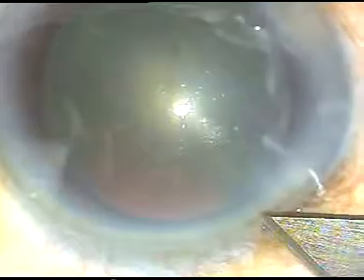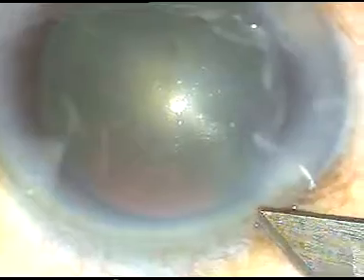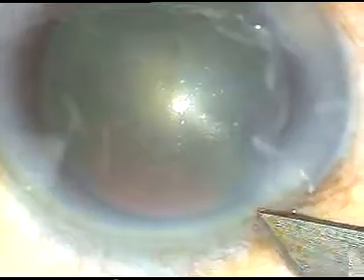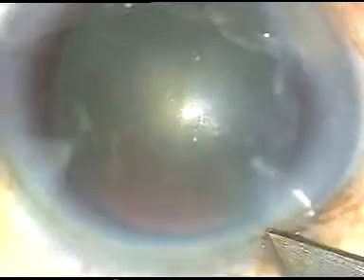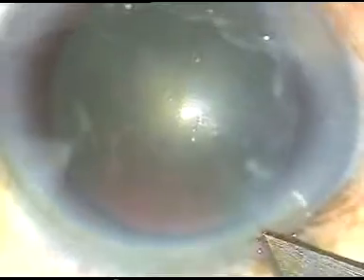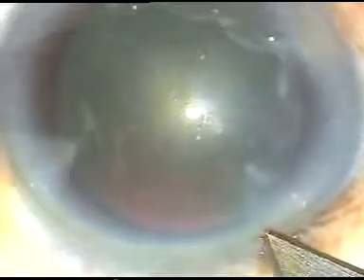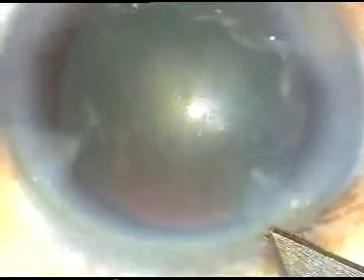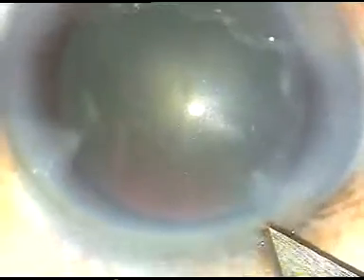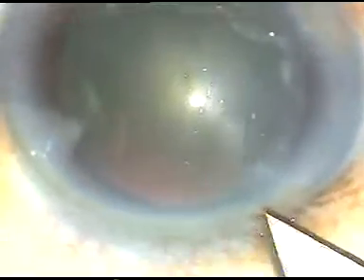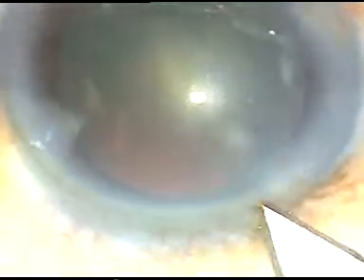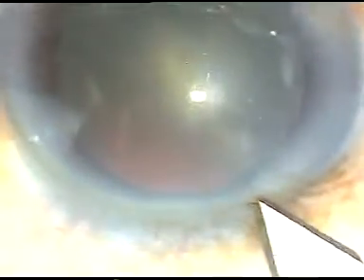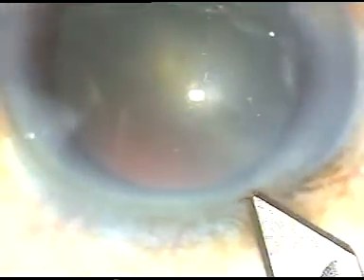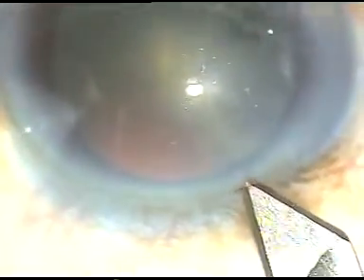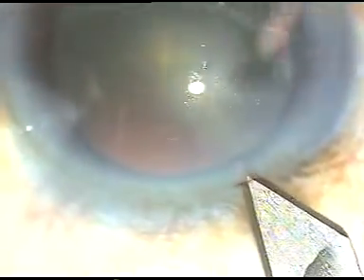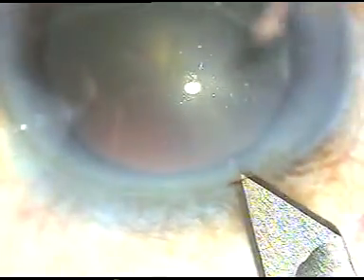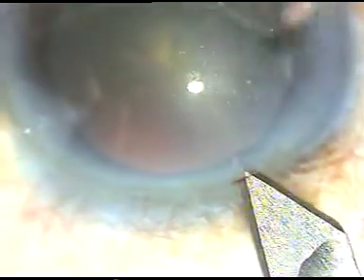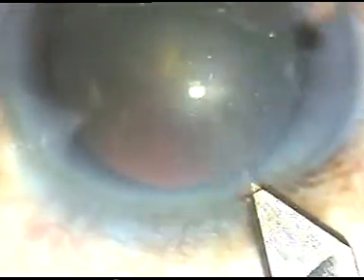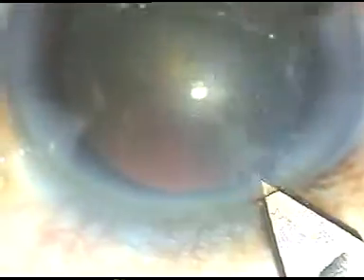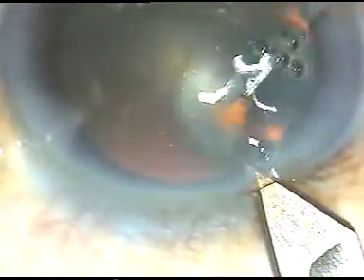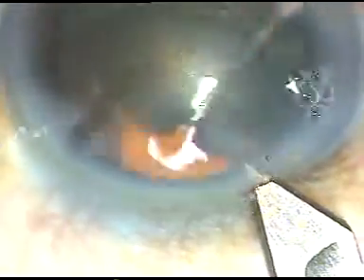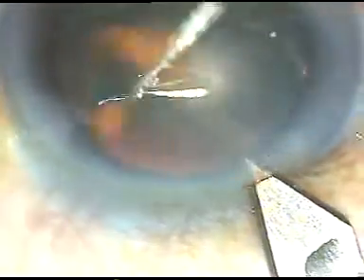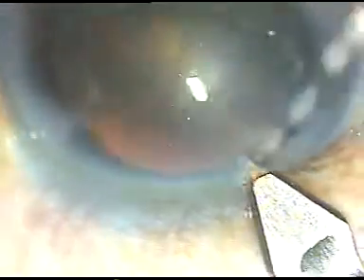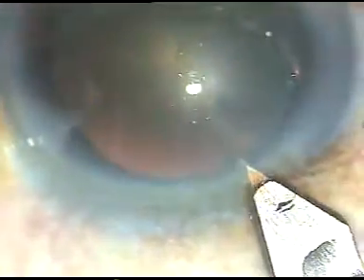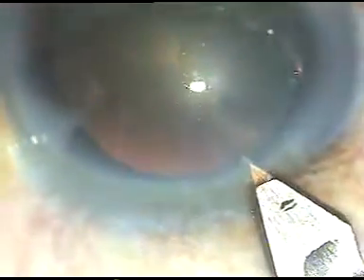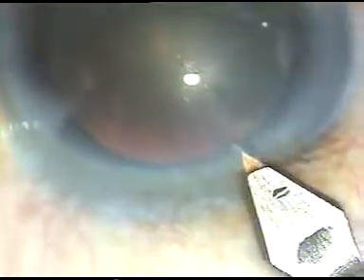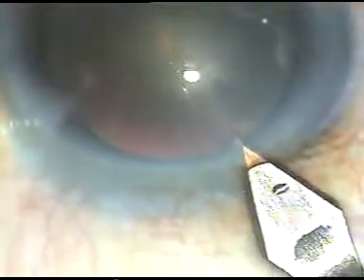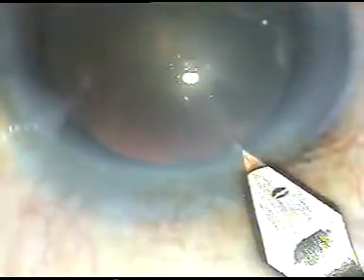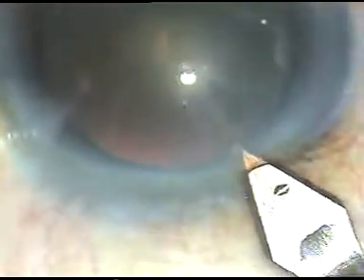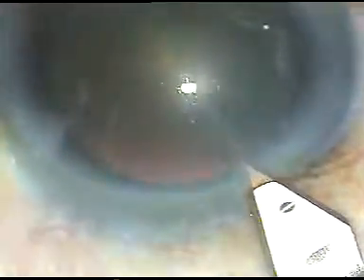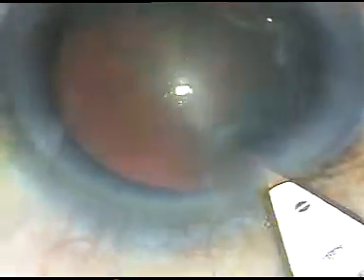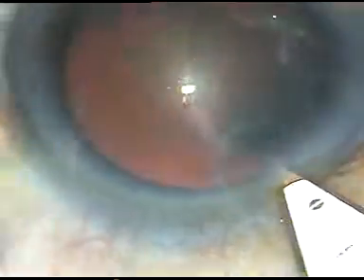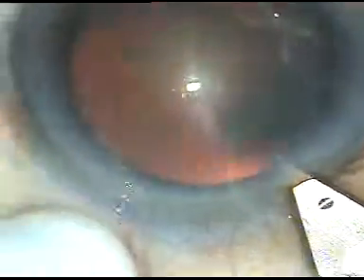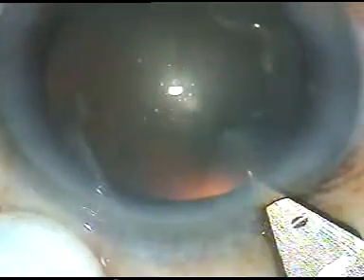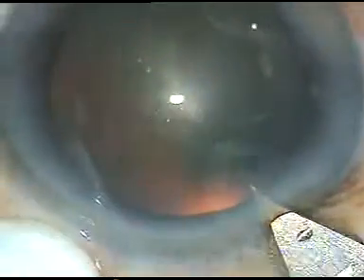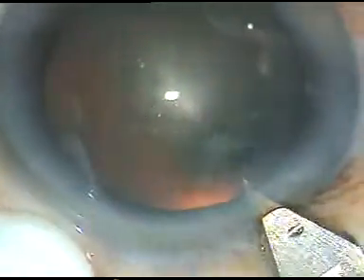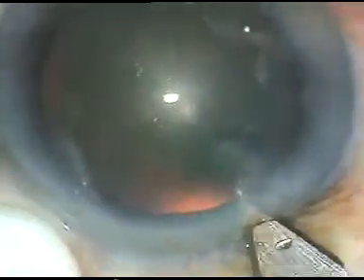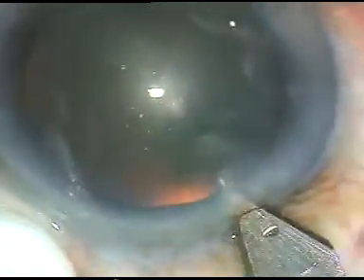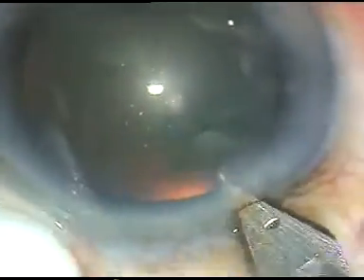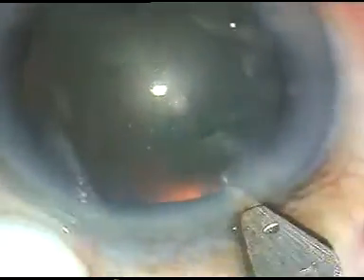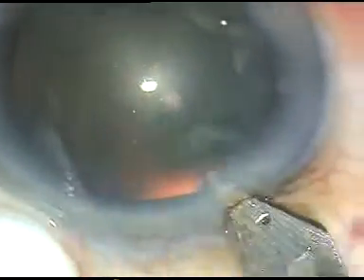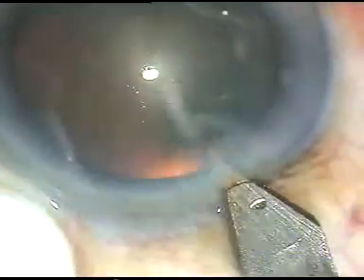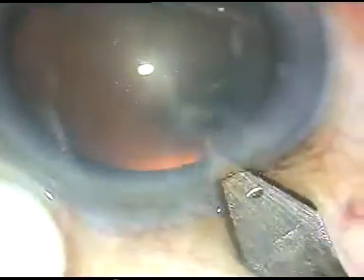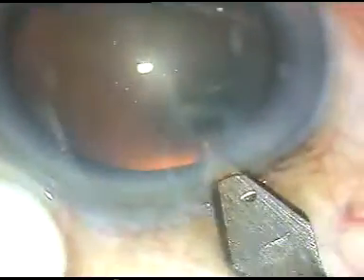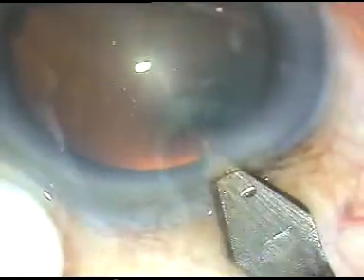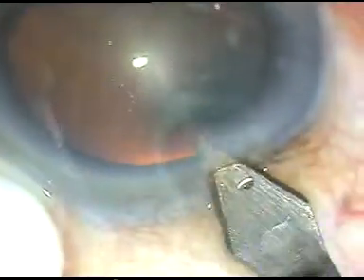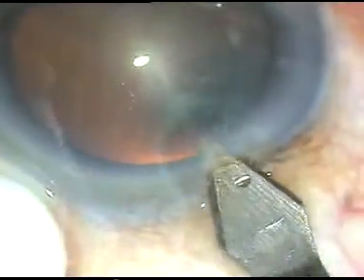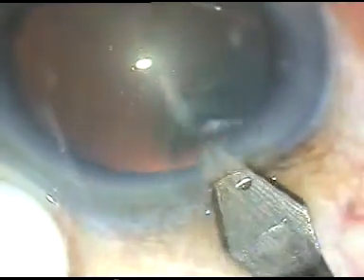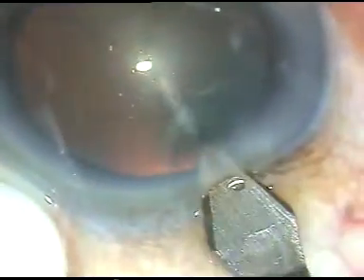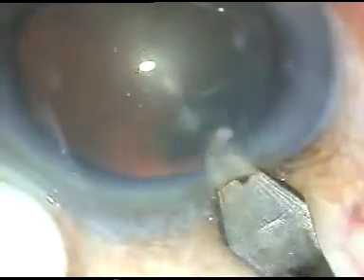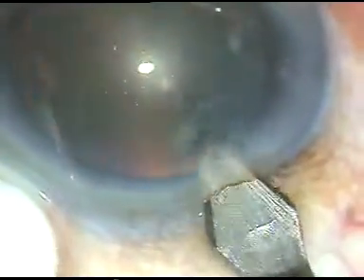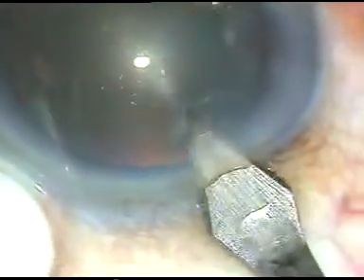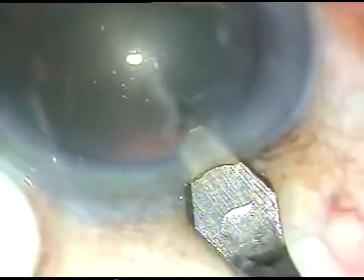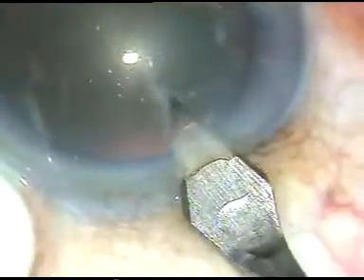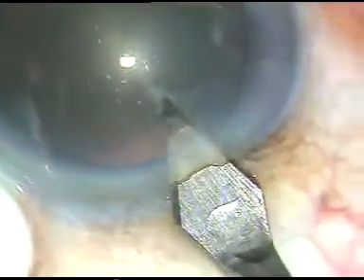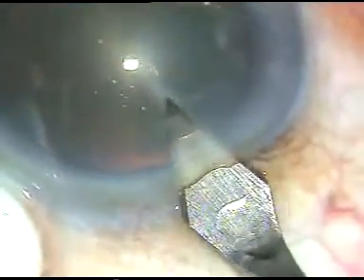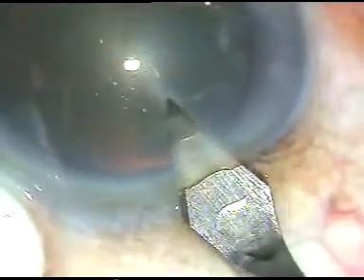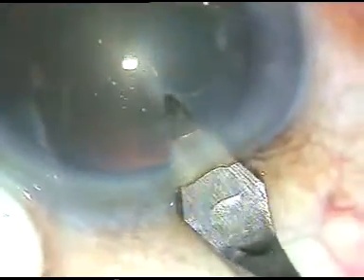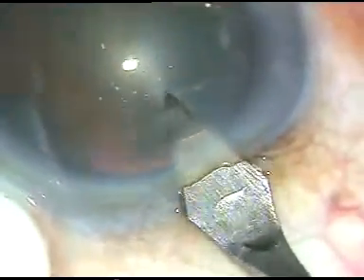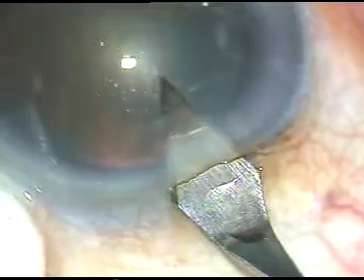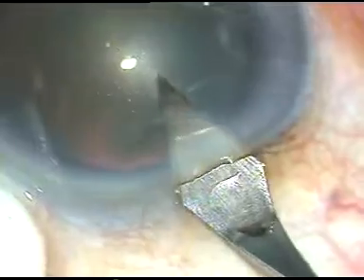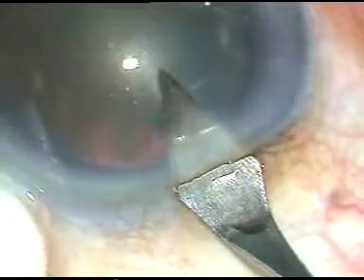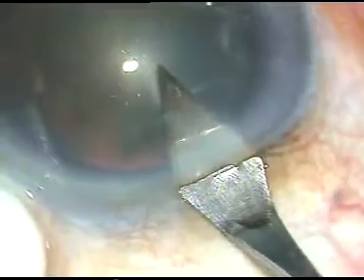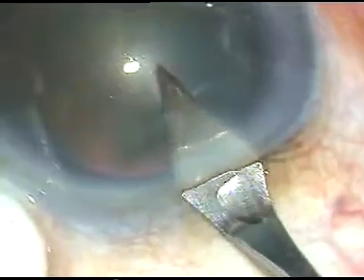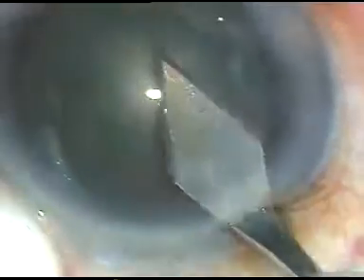Dear colleagues, in this video, I am going to demonstrate my lens tilt technique for soft cataracts.